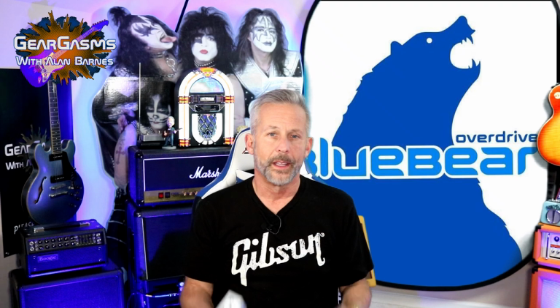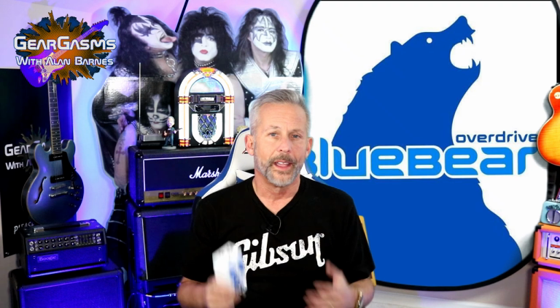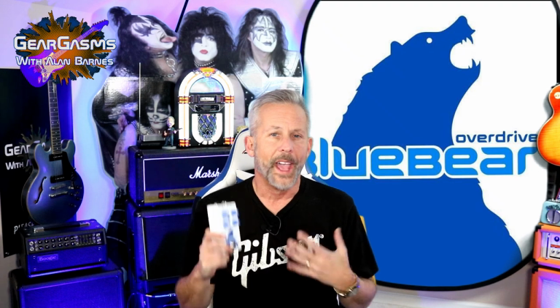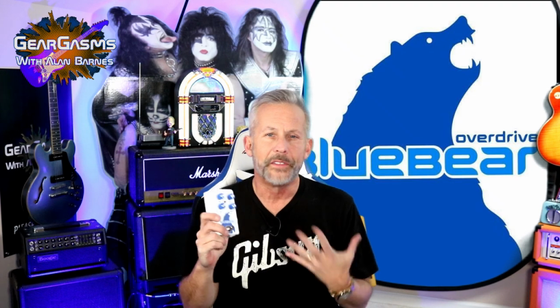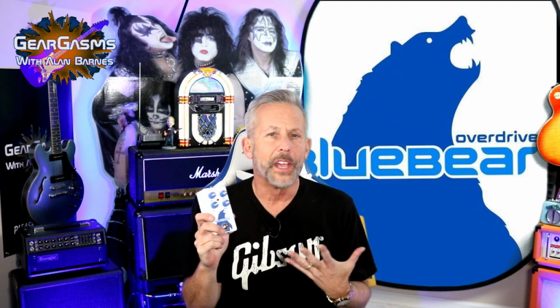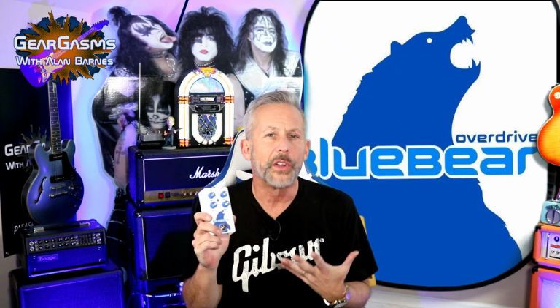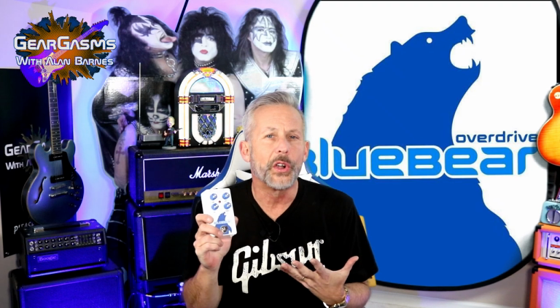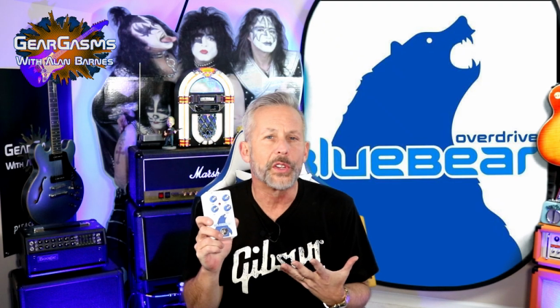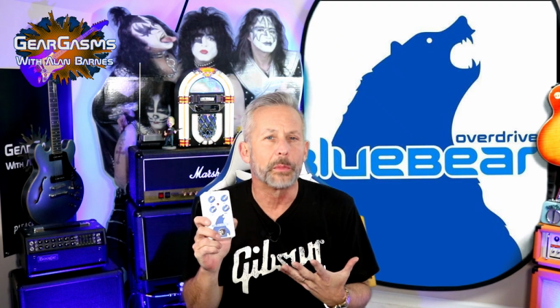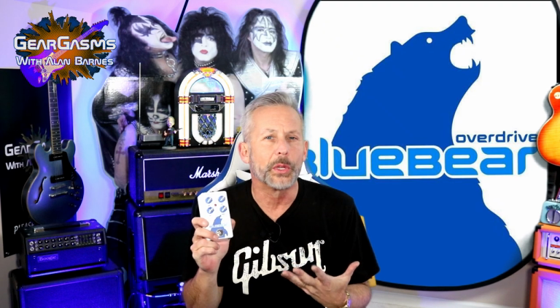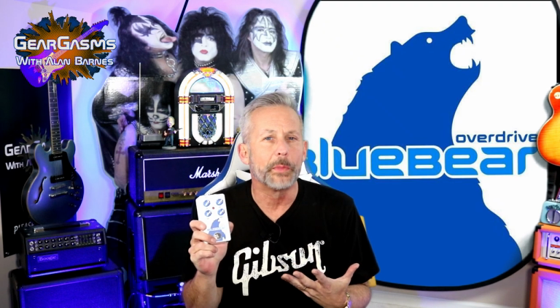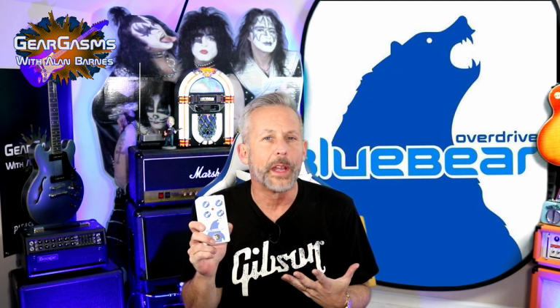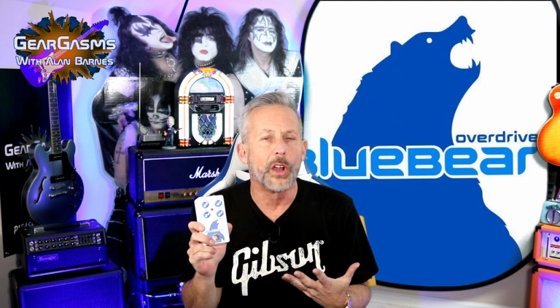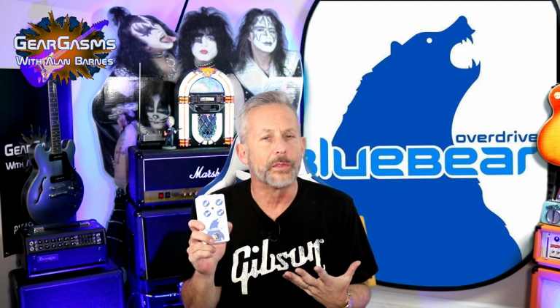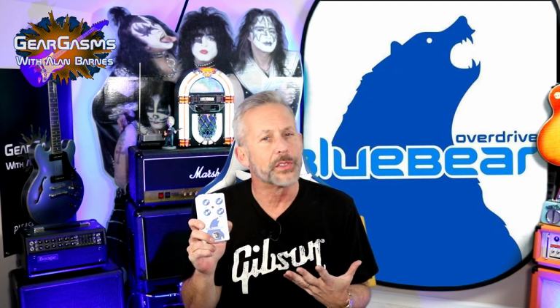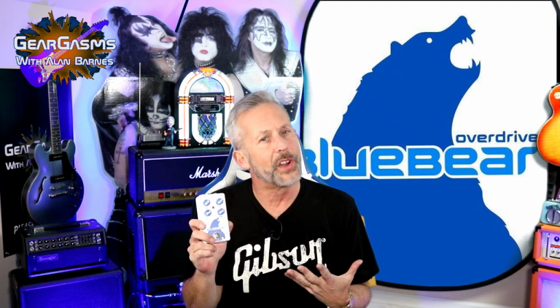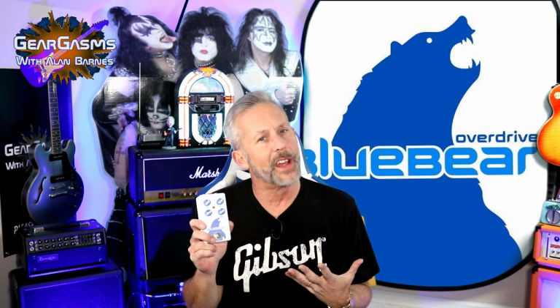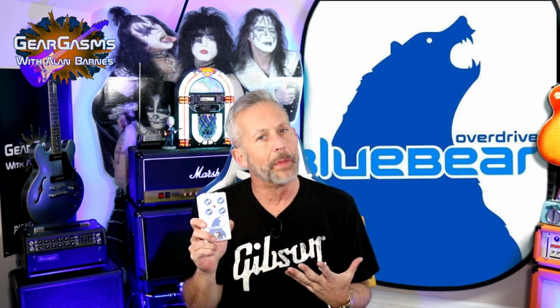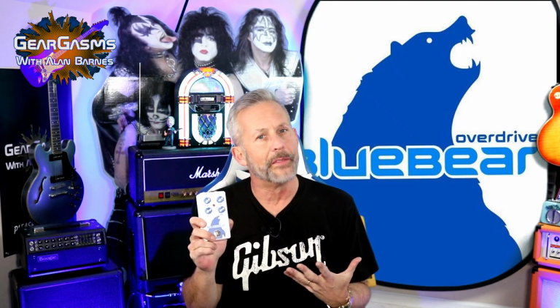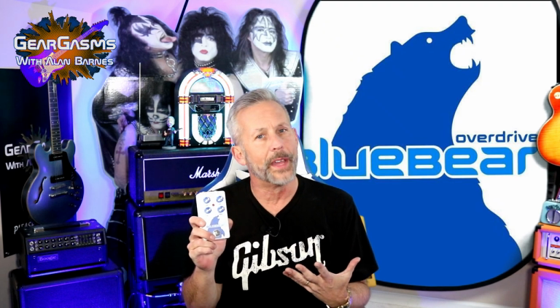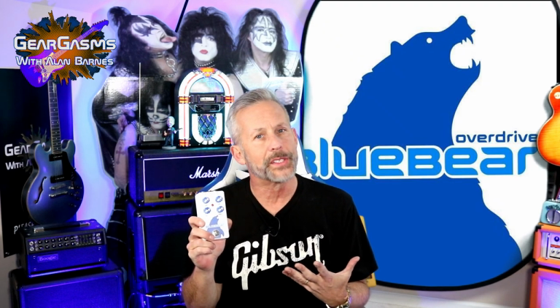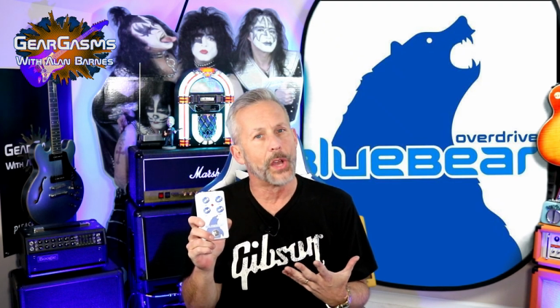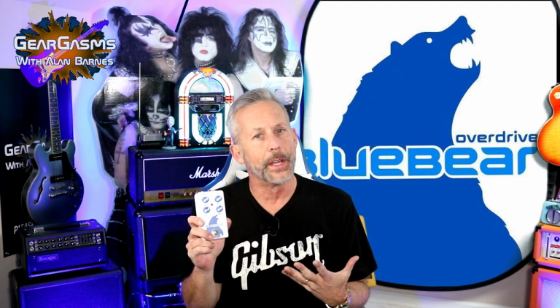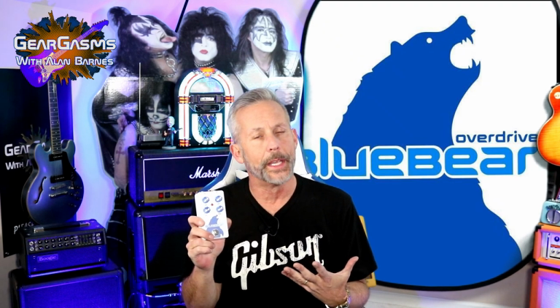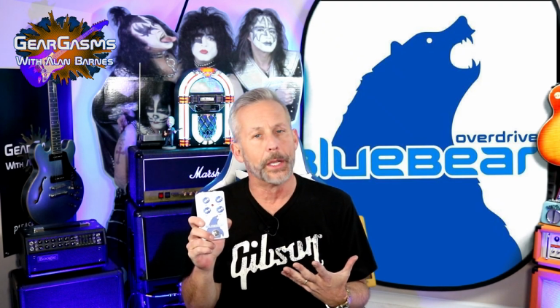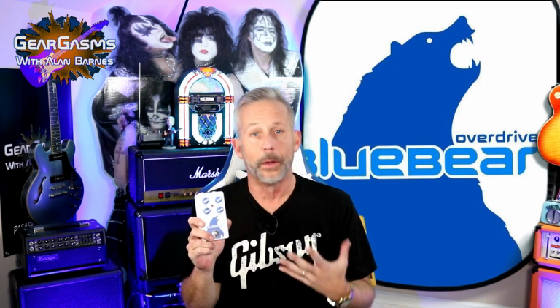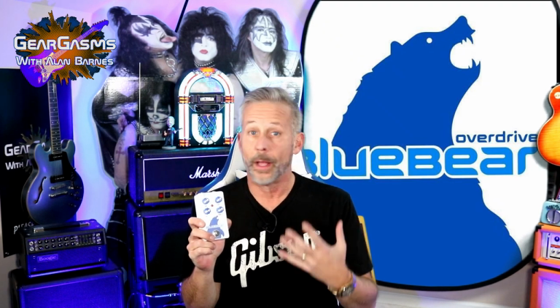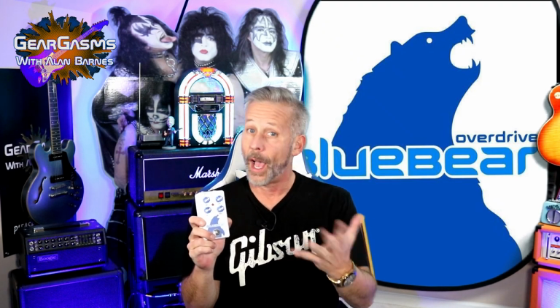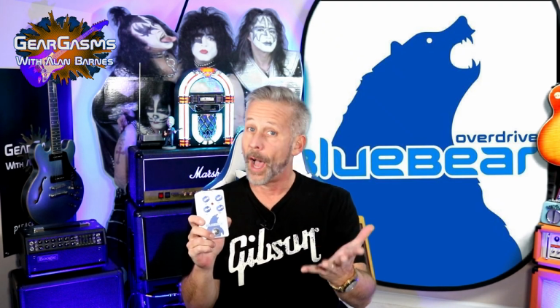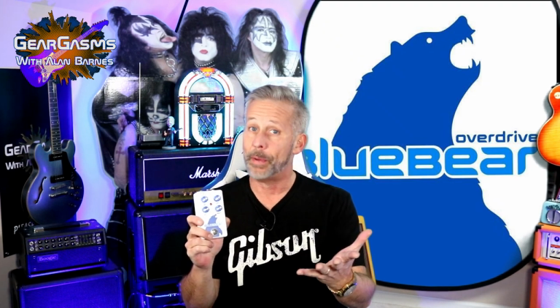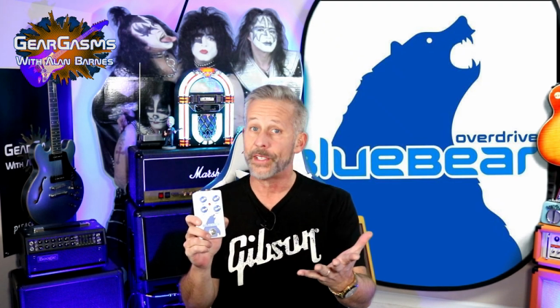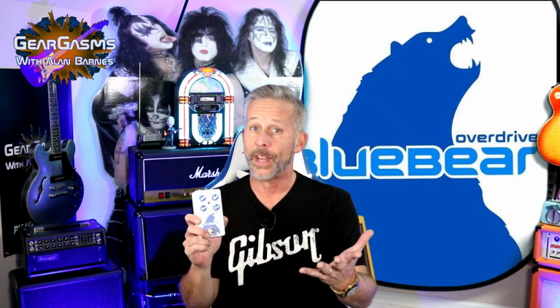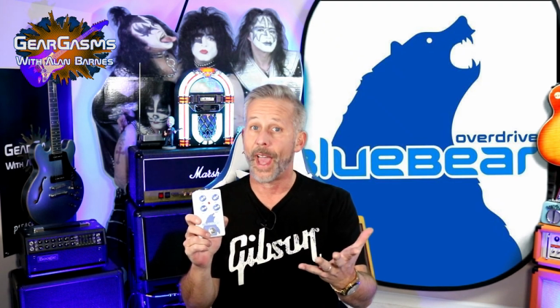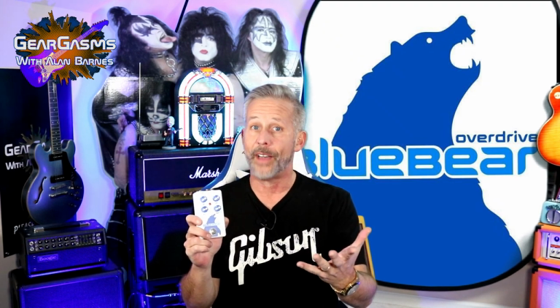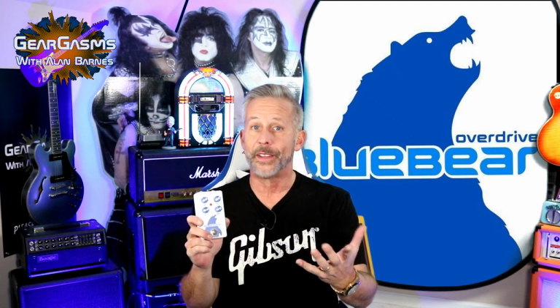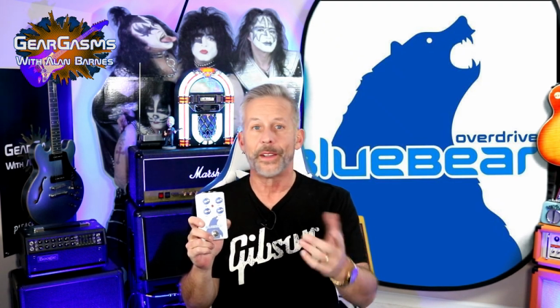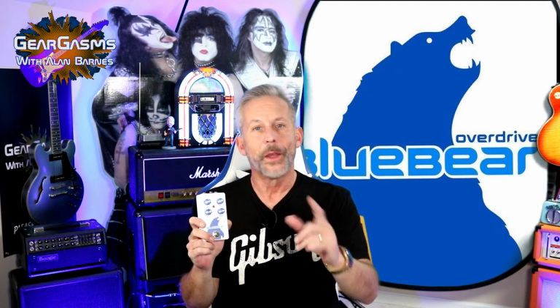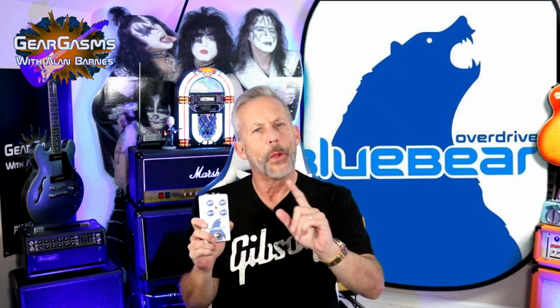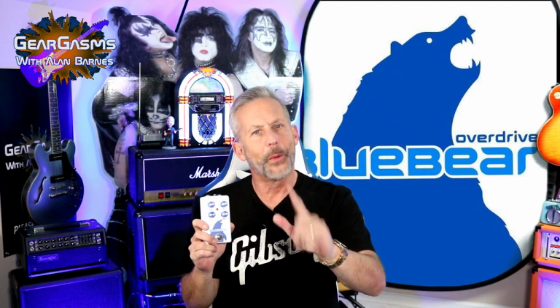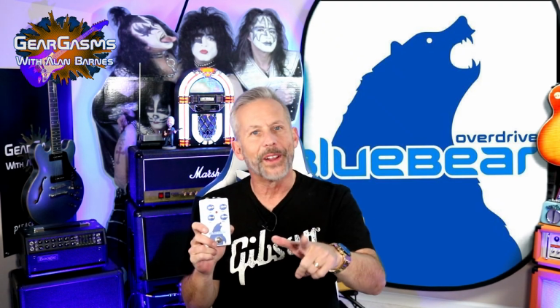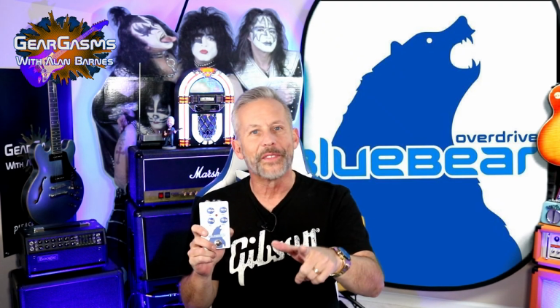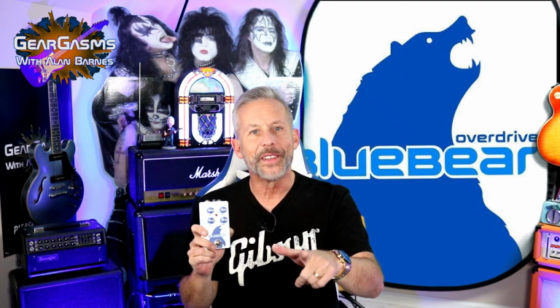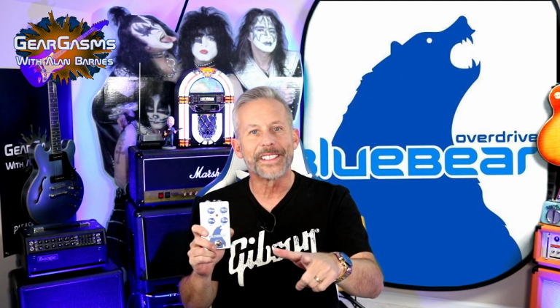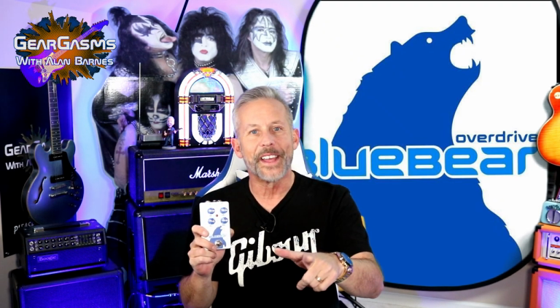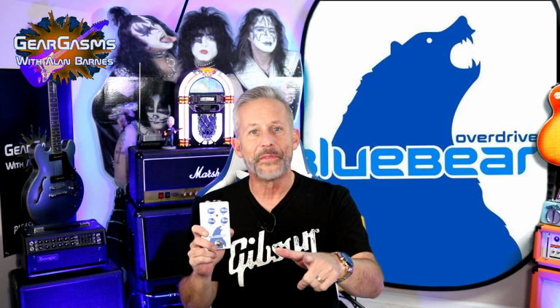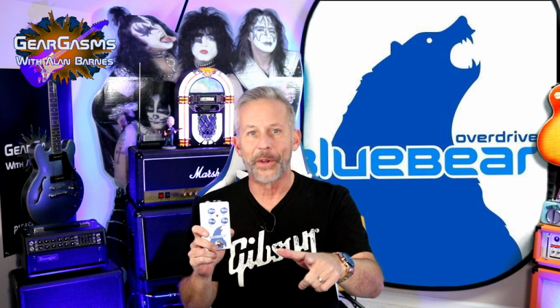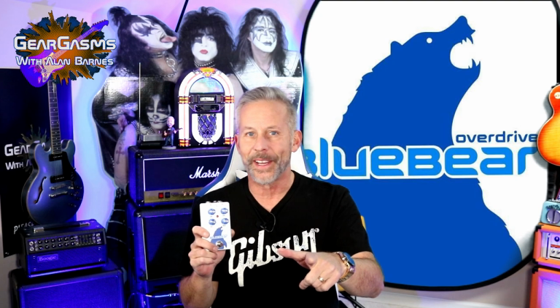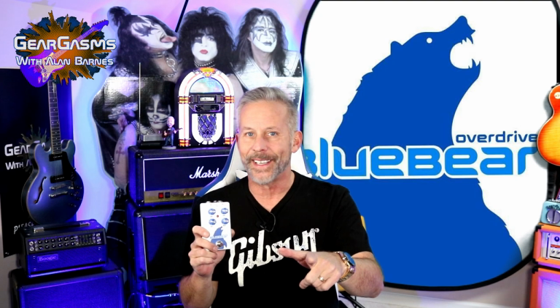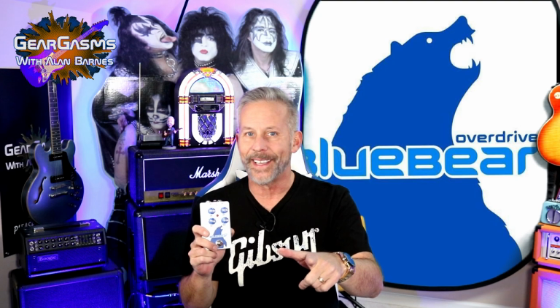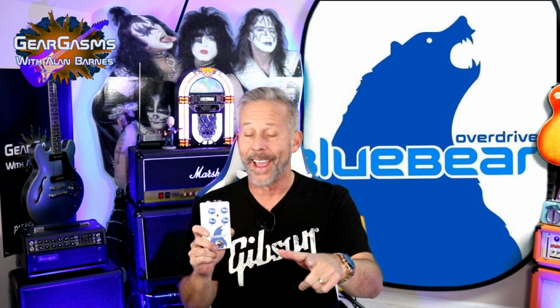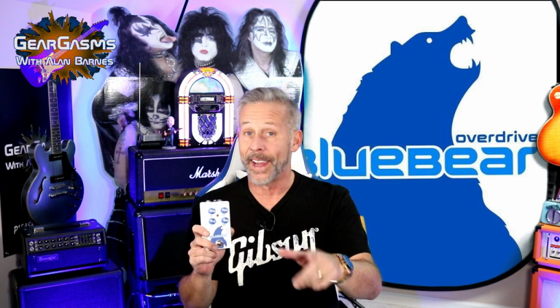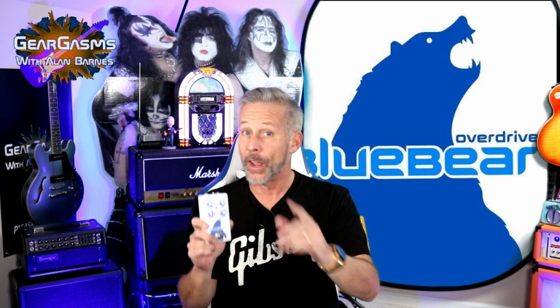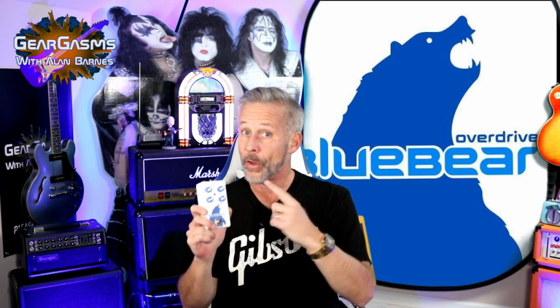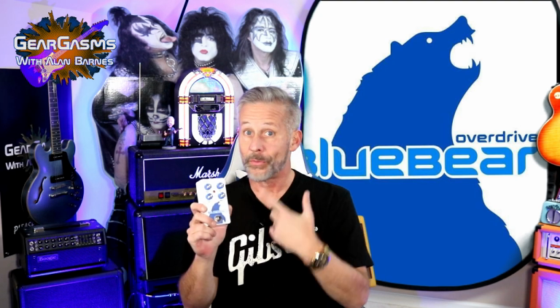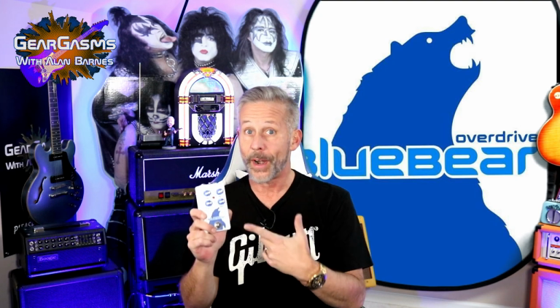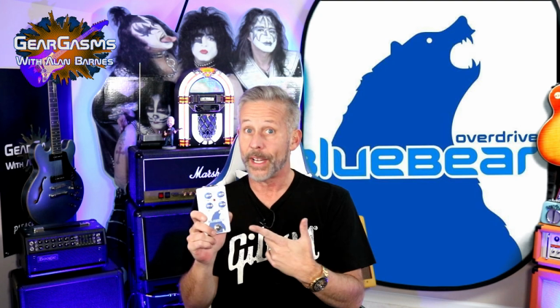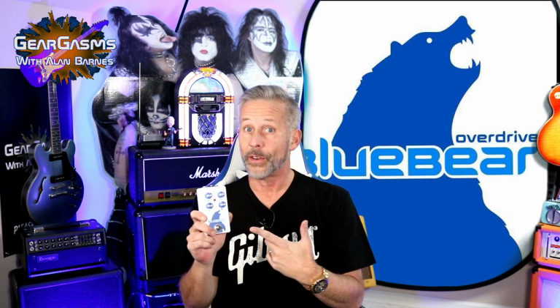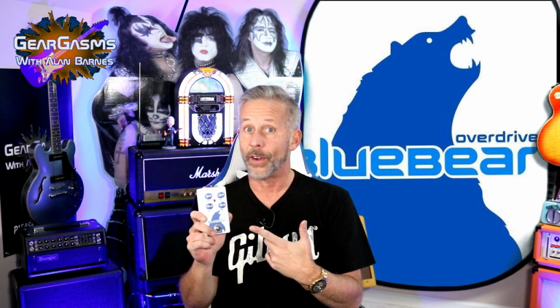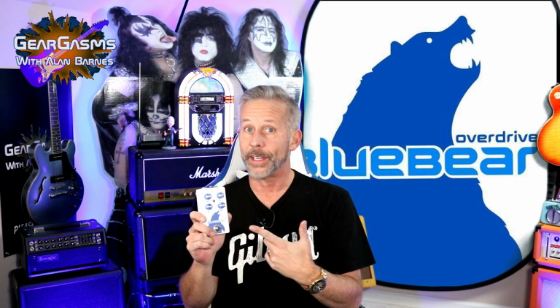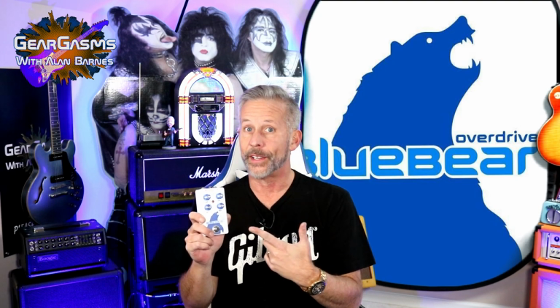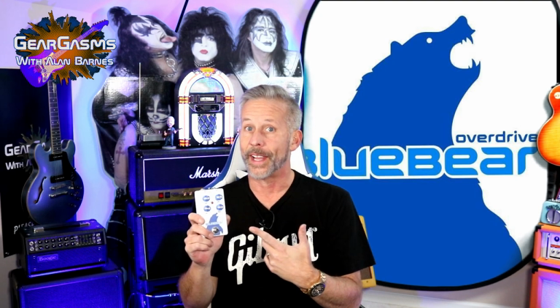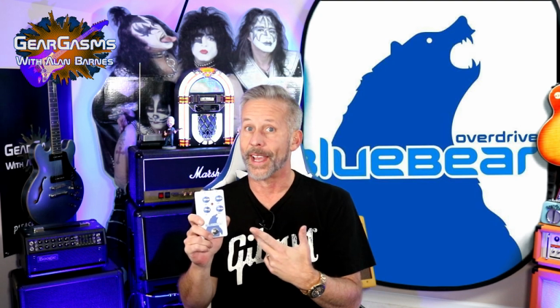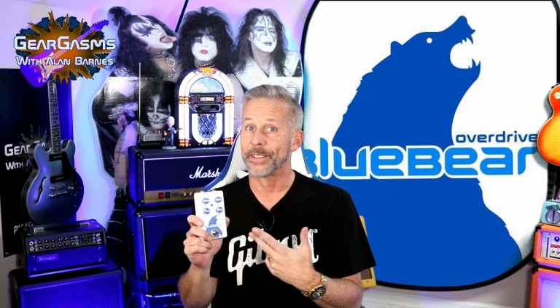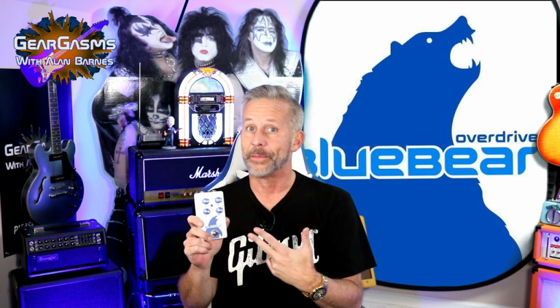Have you ever heard of the Blue Bear Overdrive by Vex Audio? I bet you haven't. We're going to fix that for you today, right here on GearGasms.